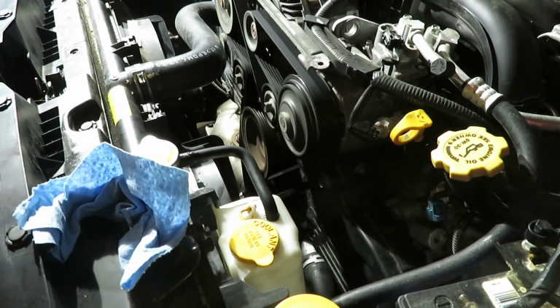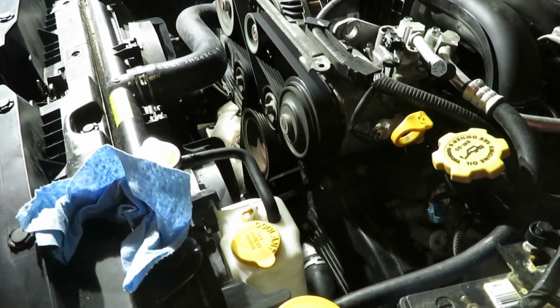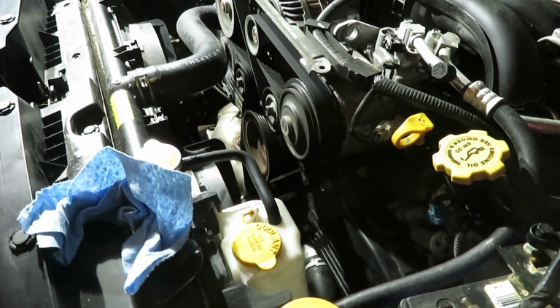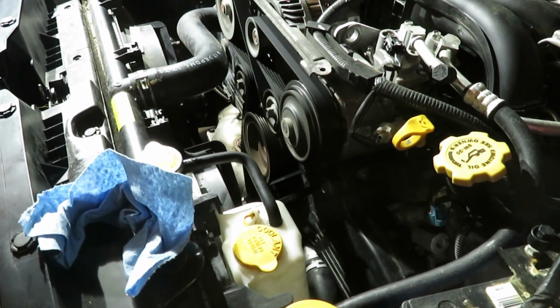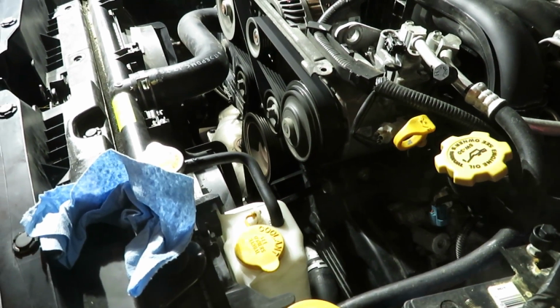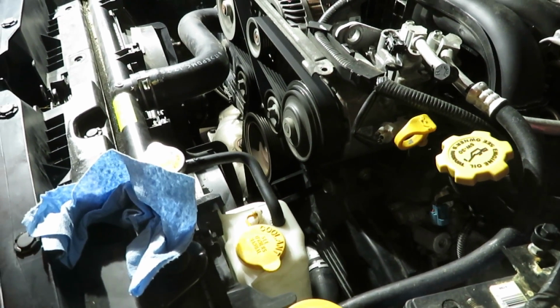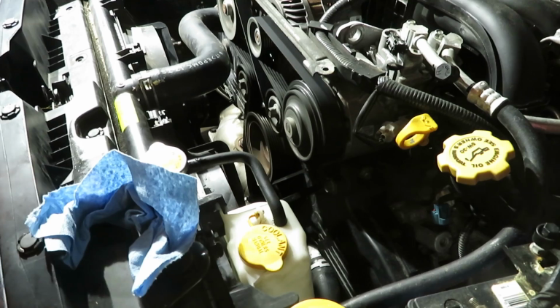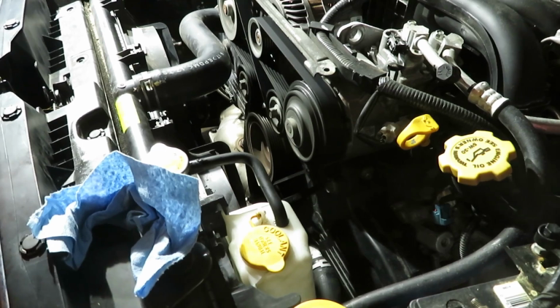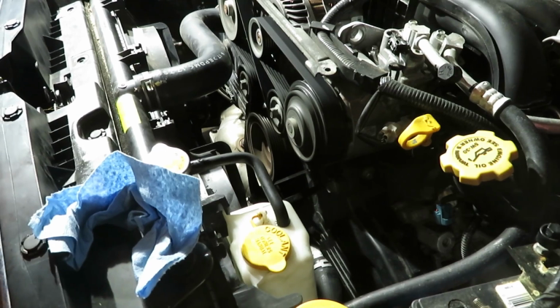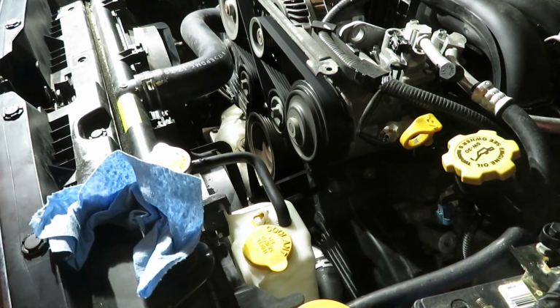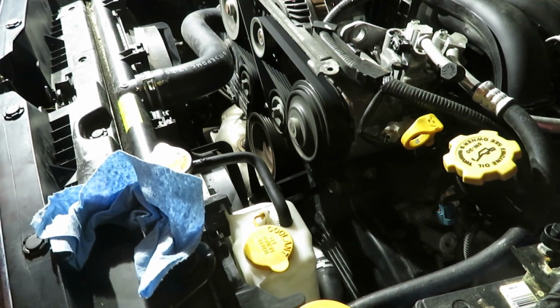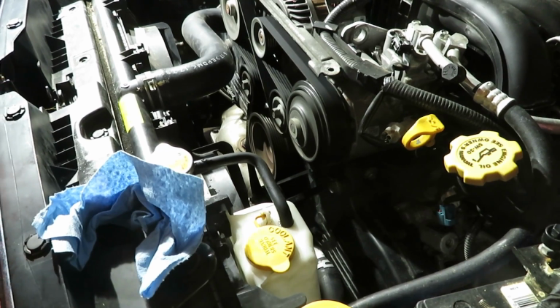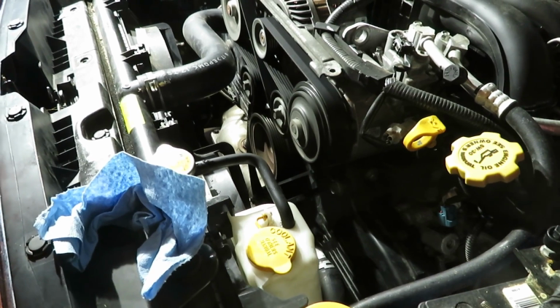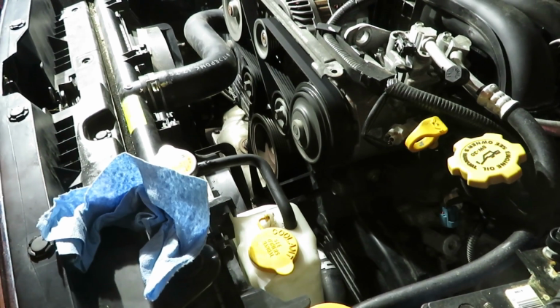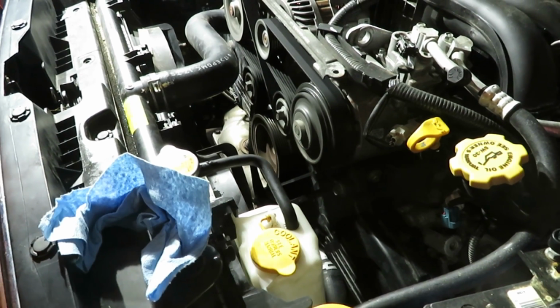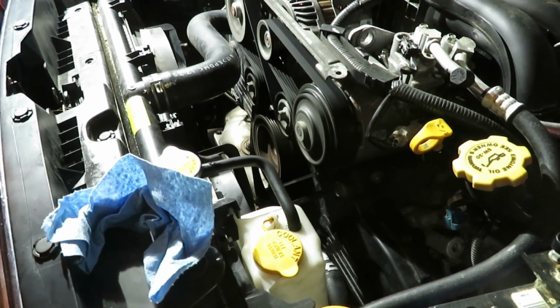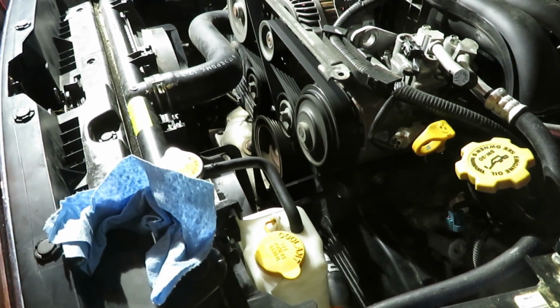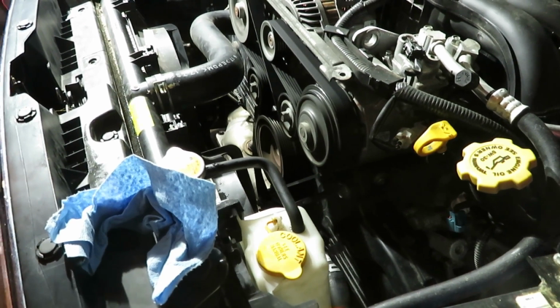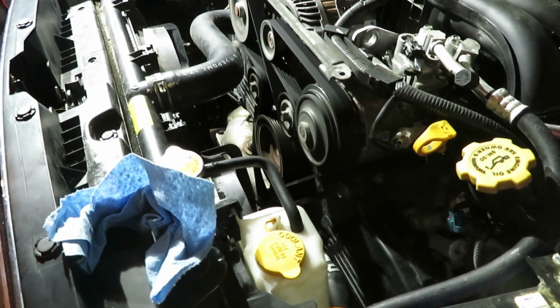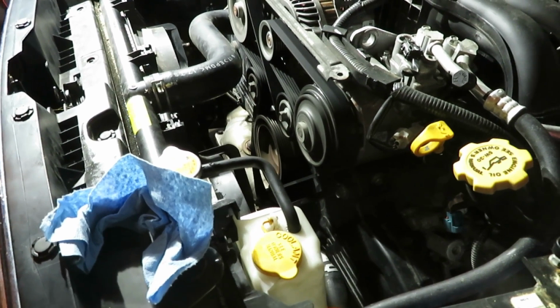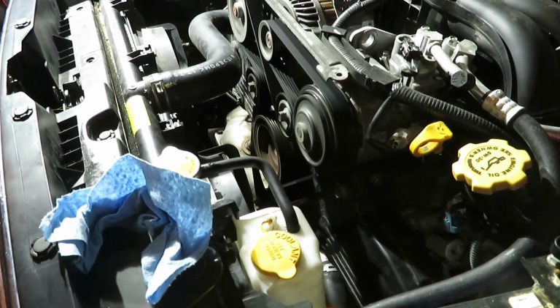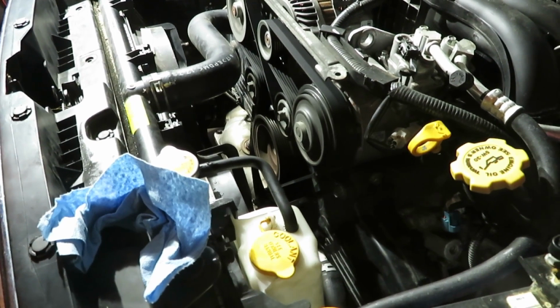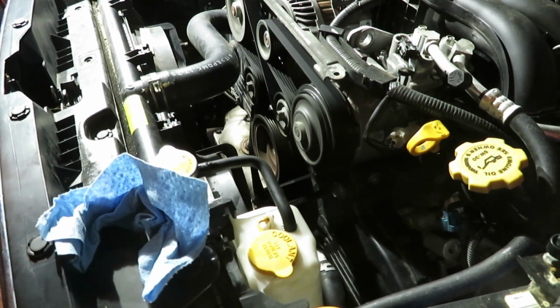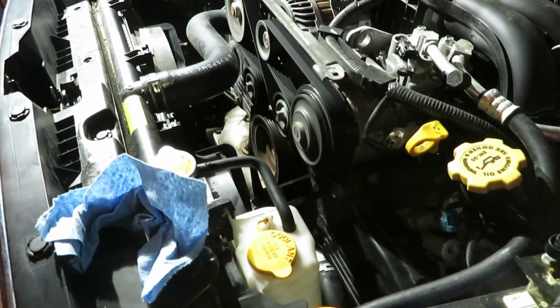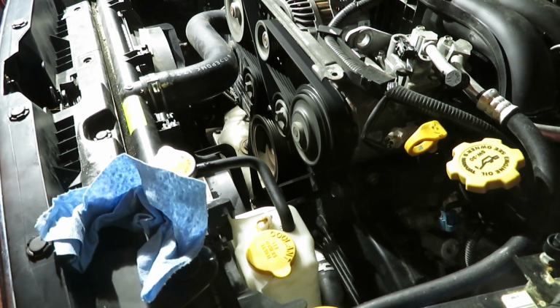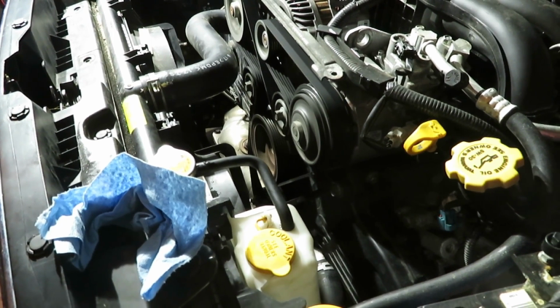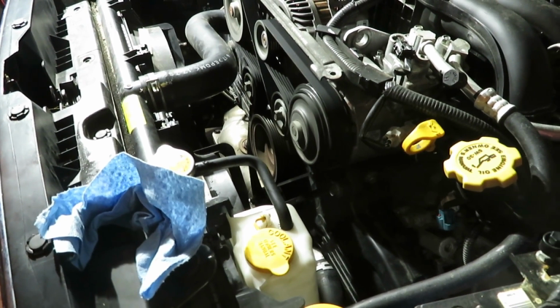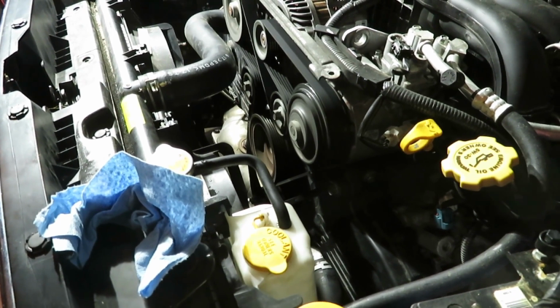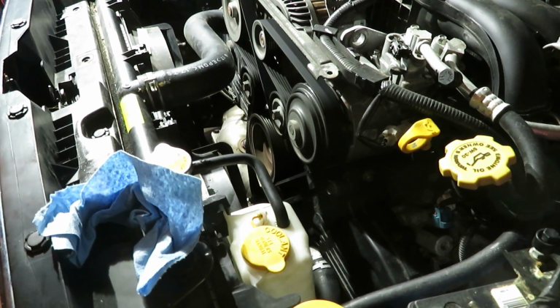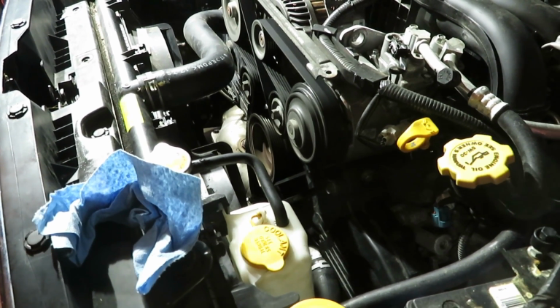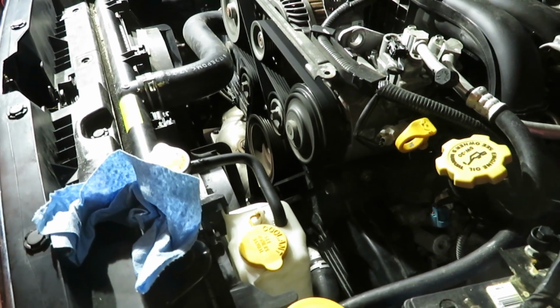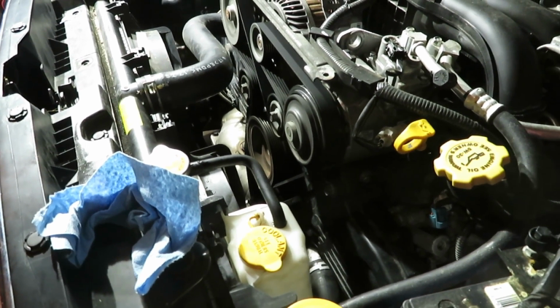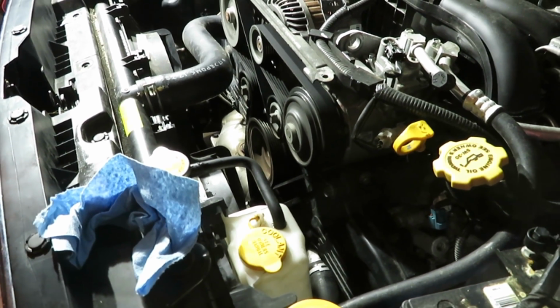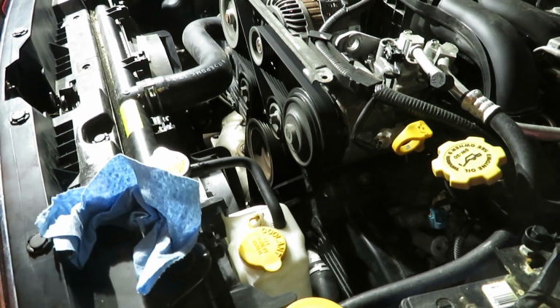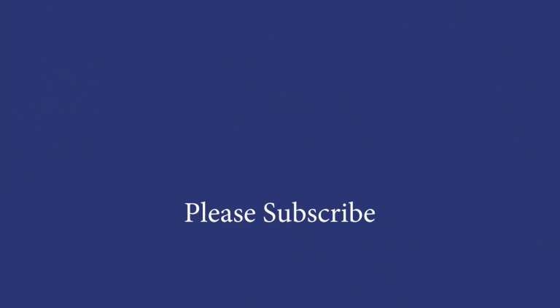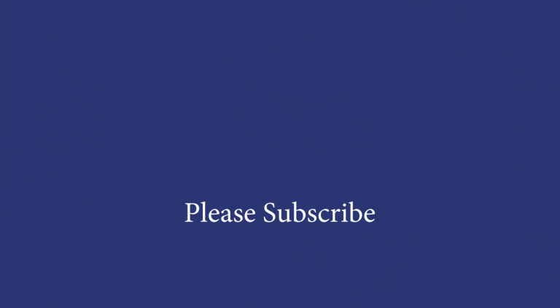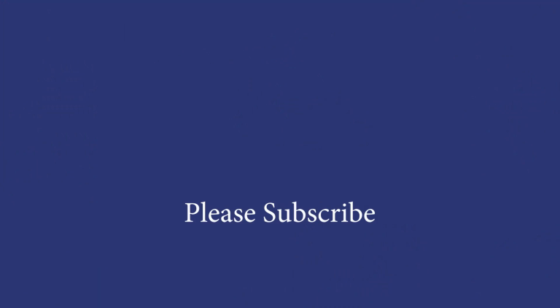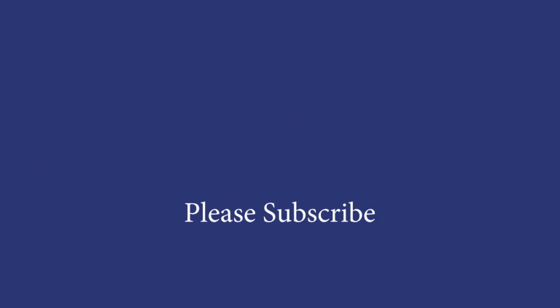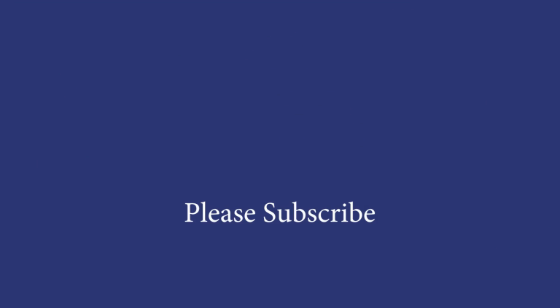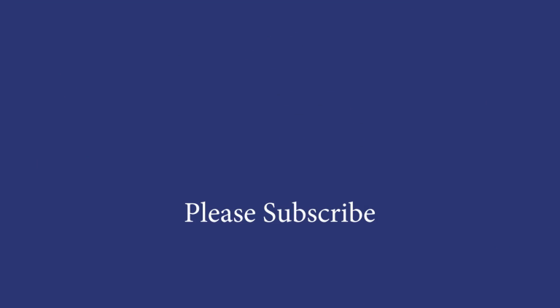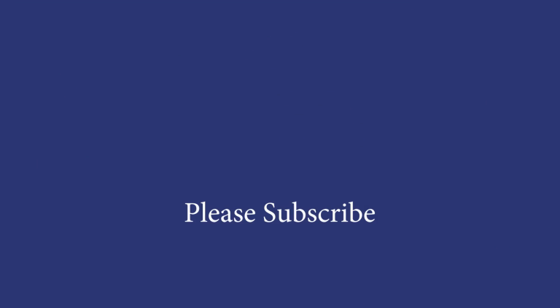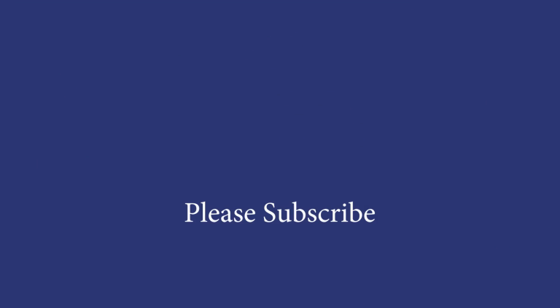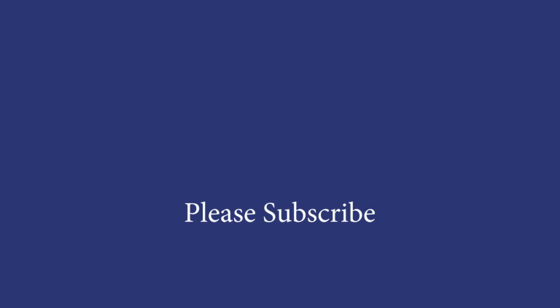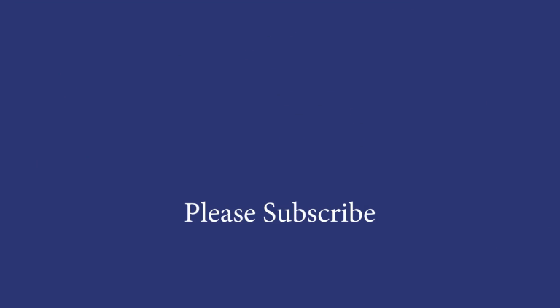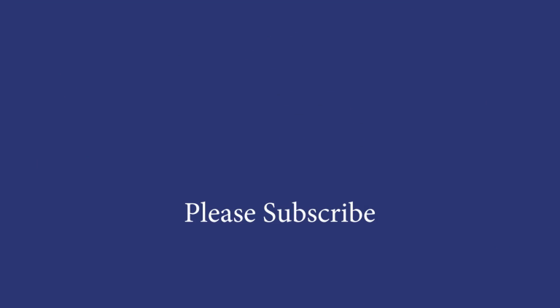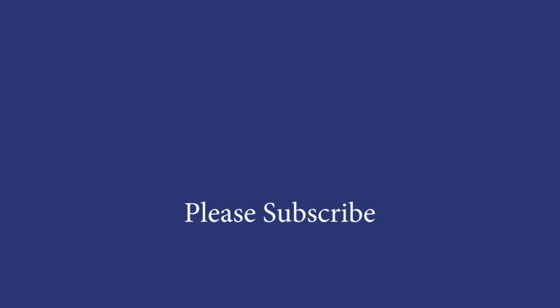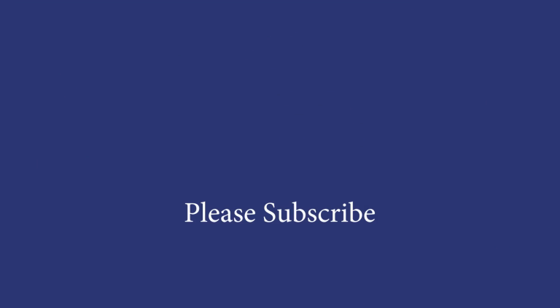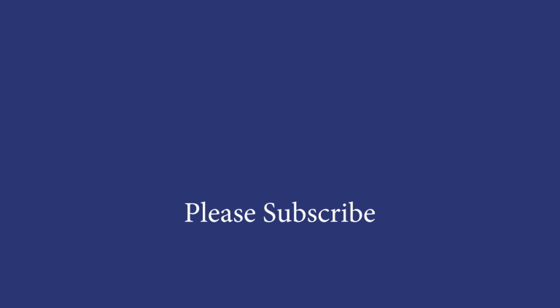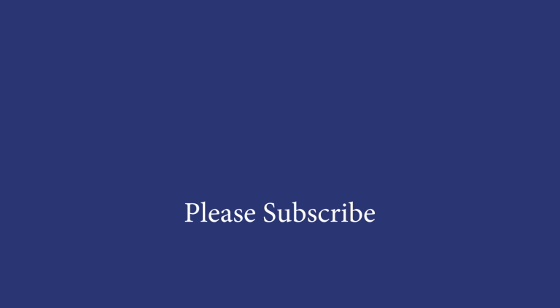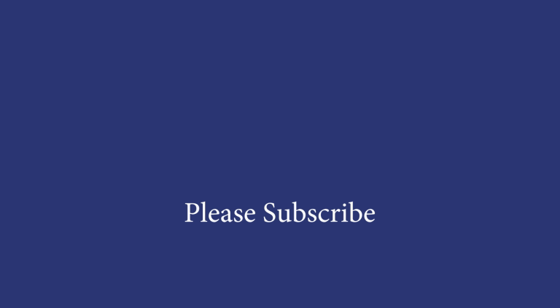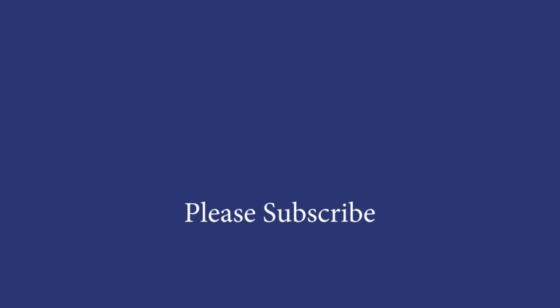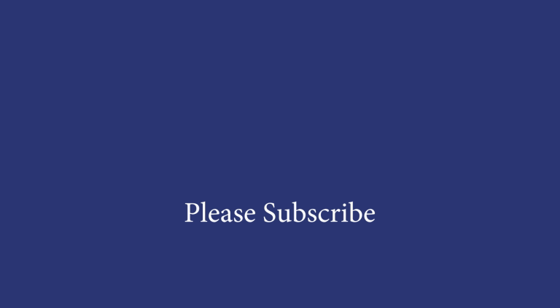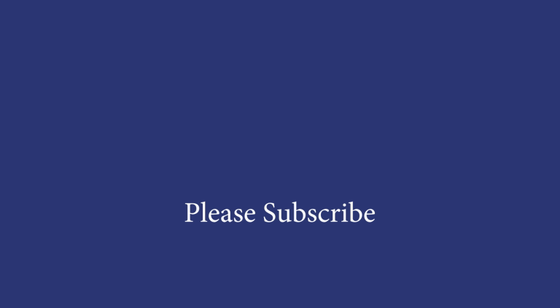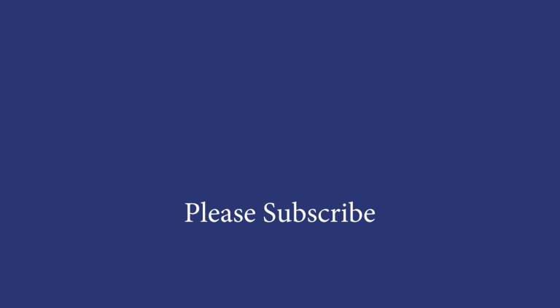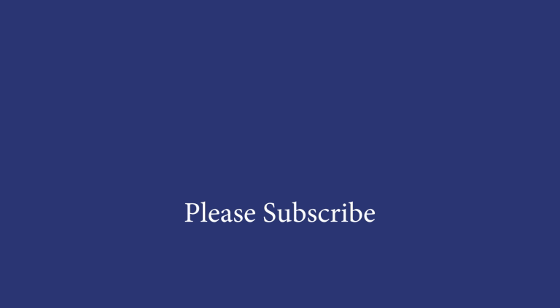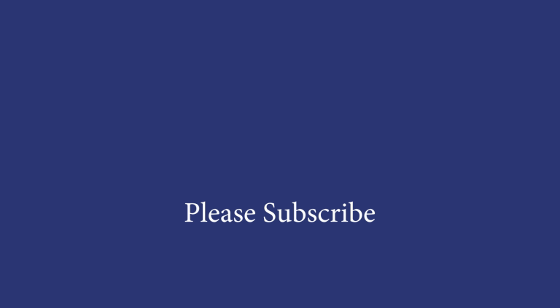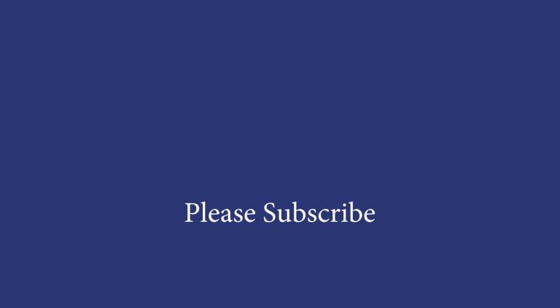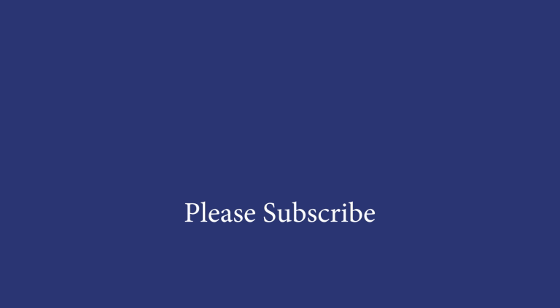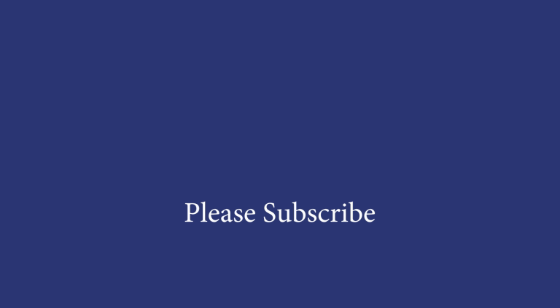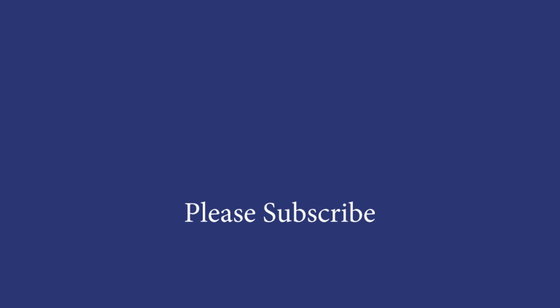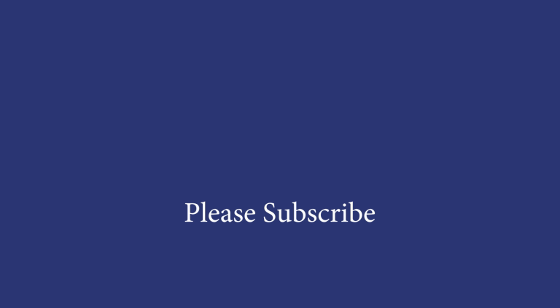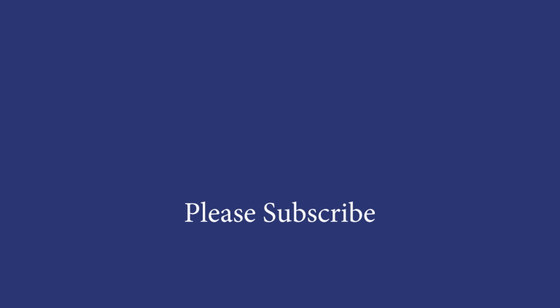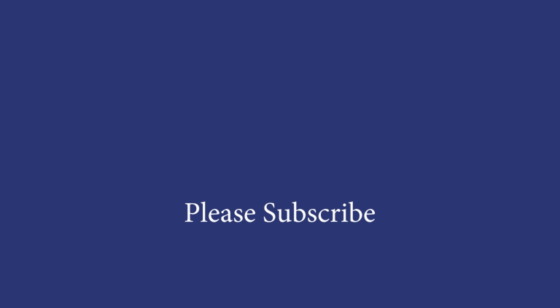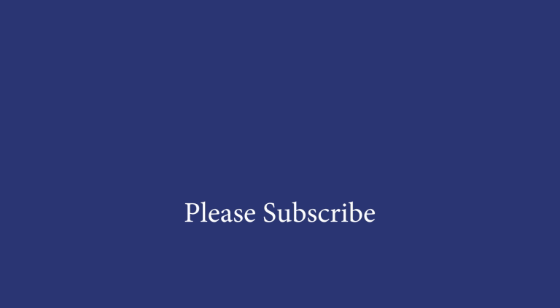Thanks for watching. Please subscribe — there are more helpful videos to come.